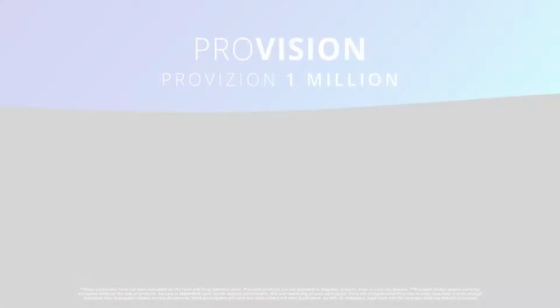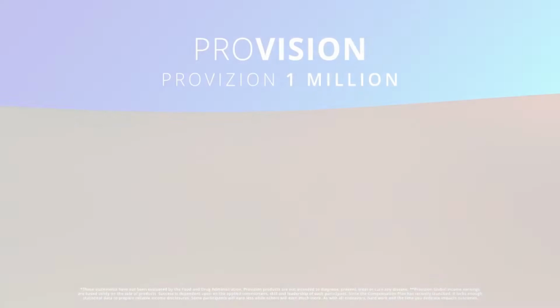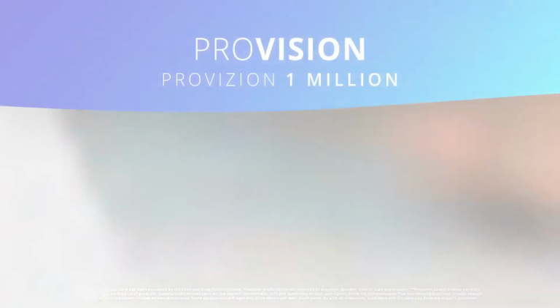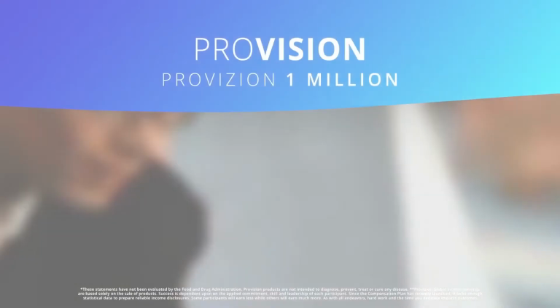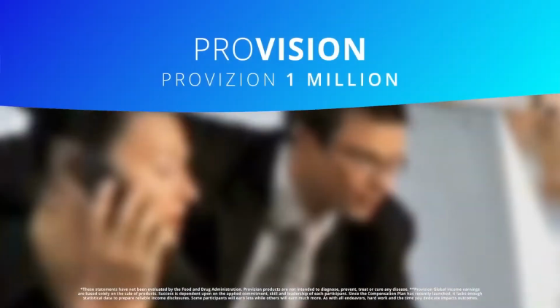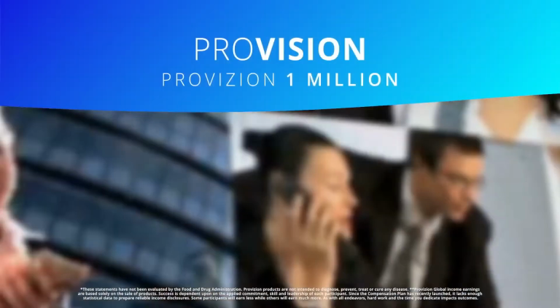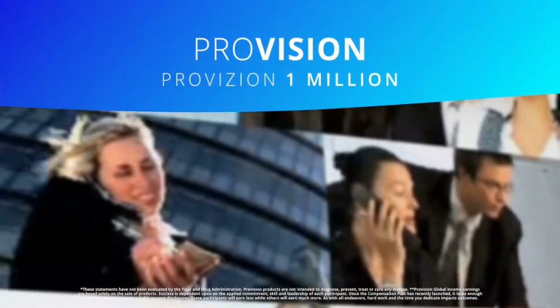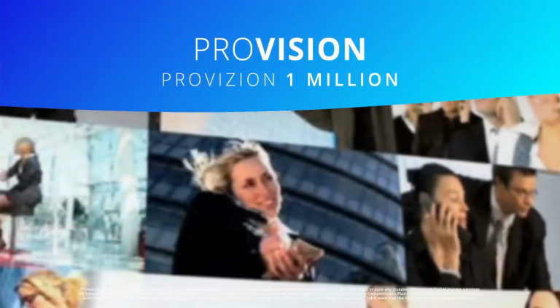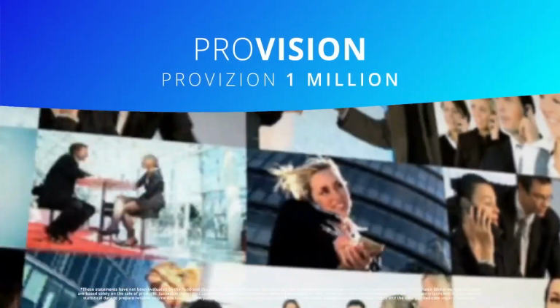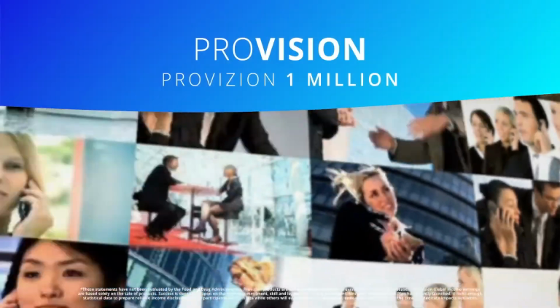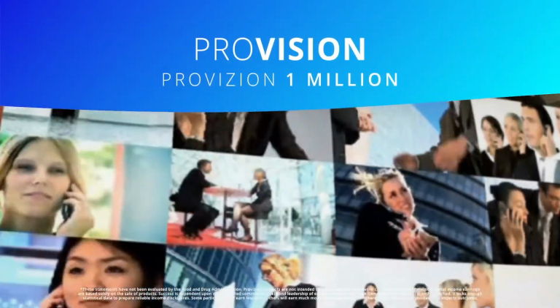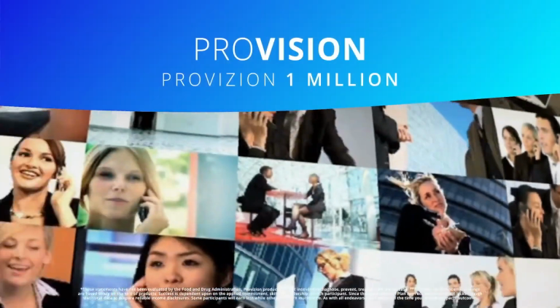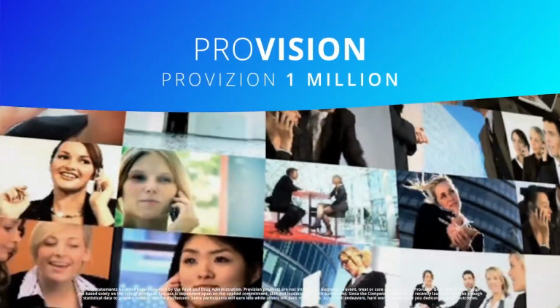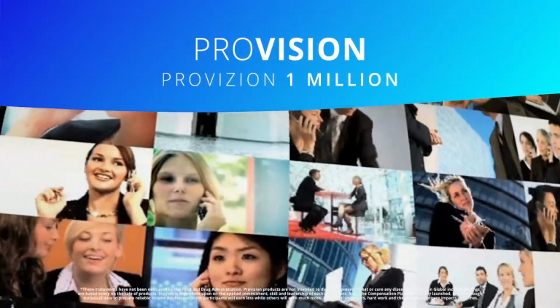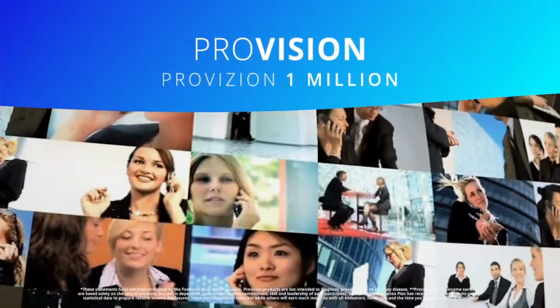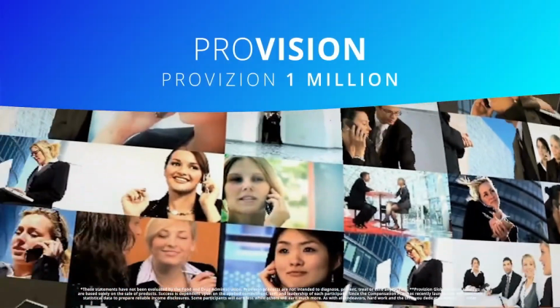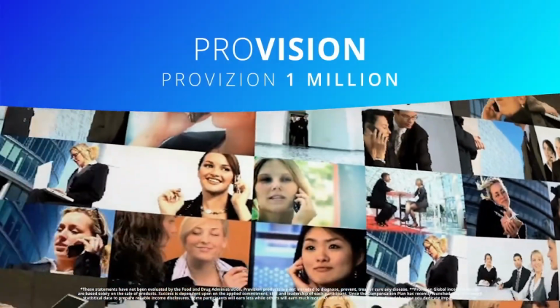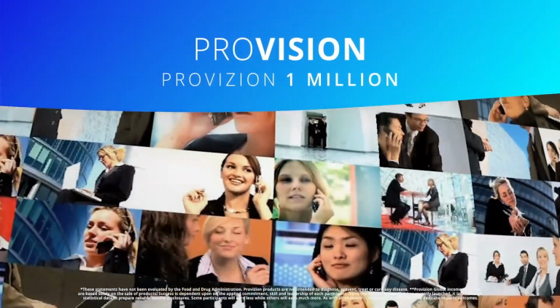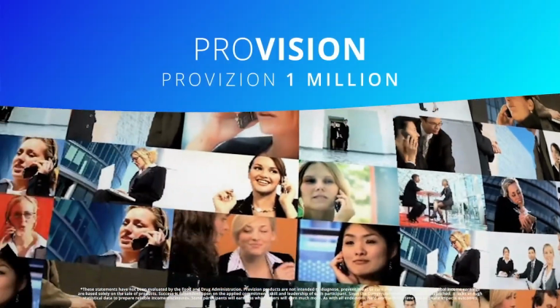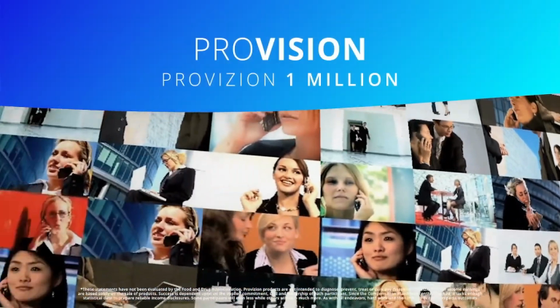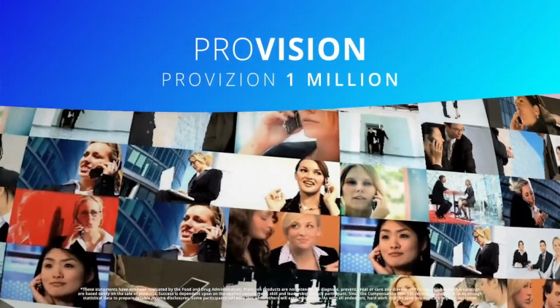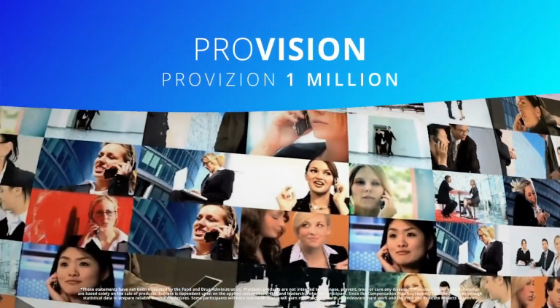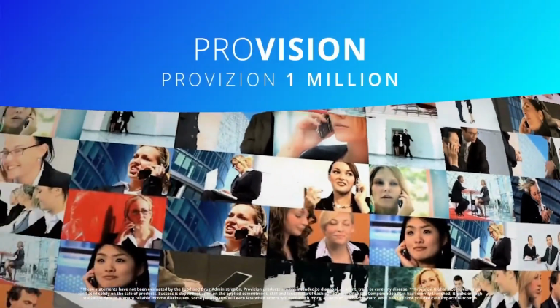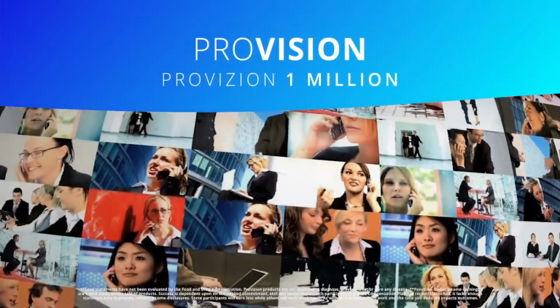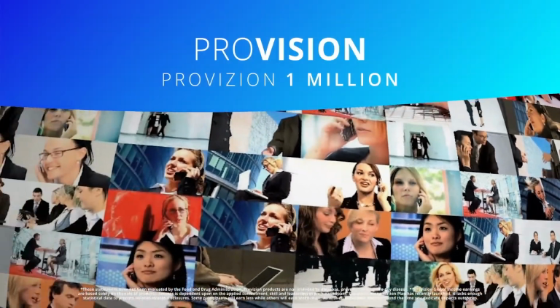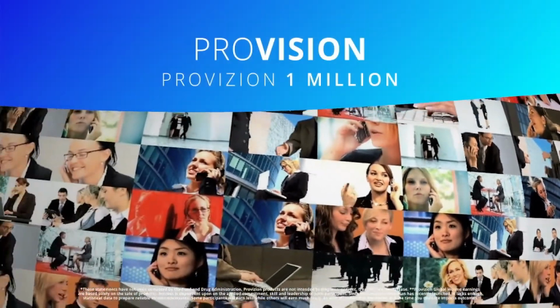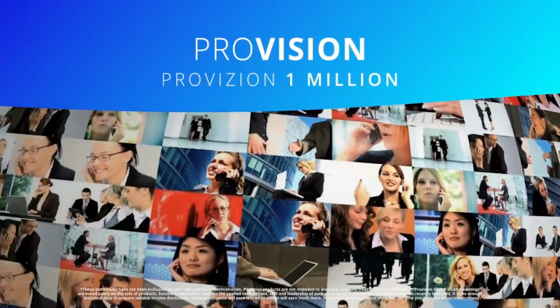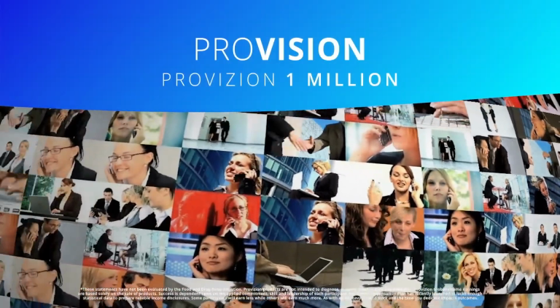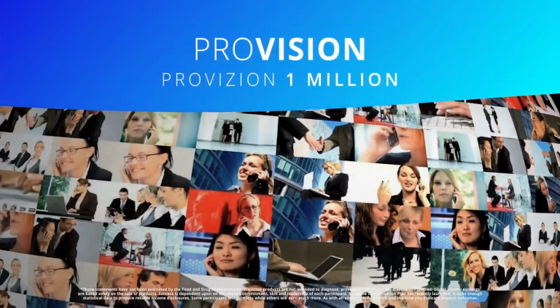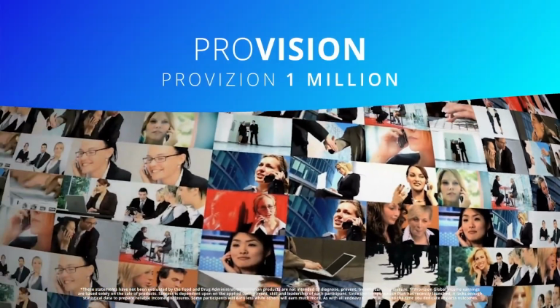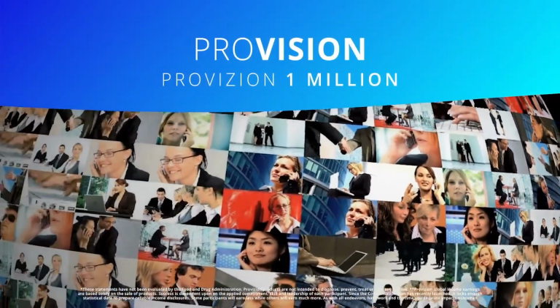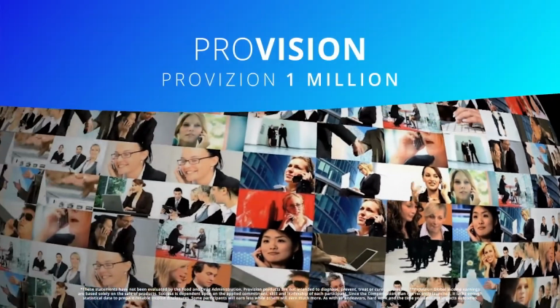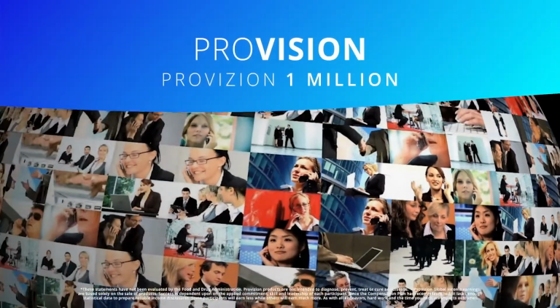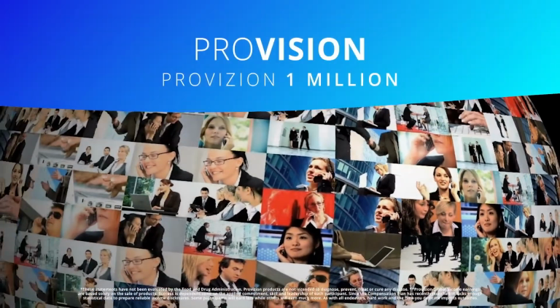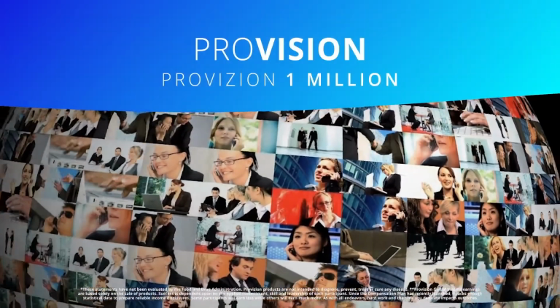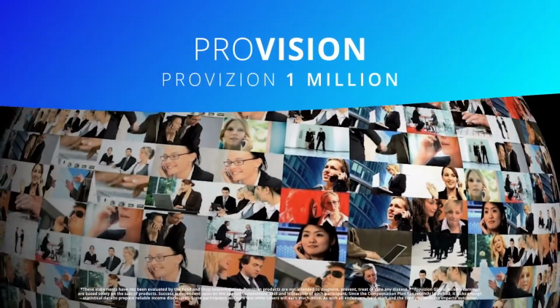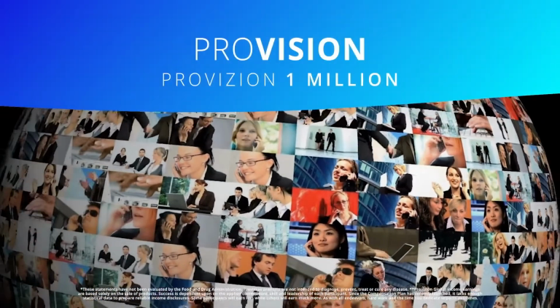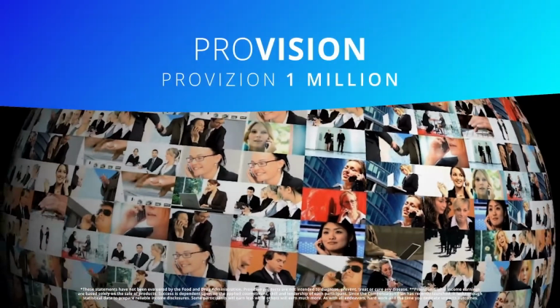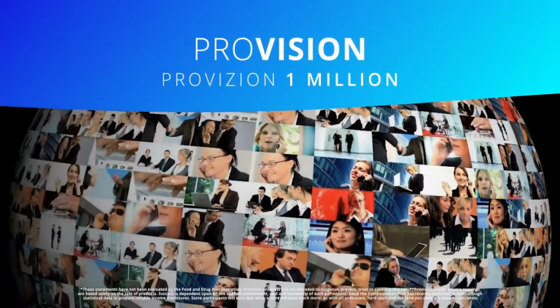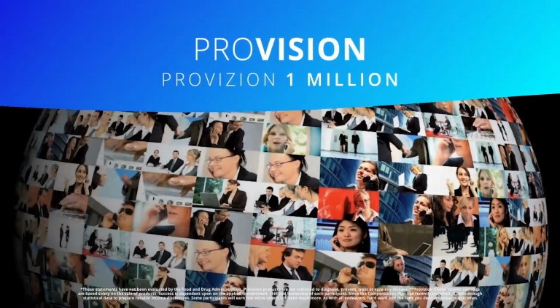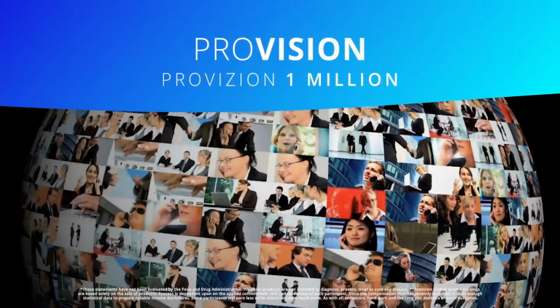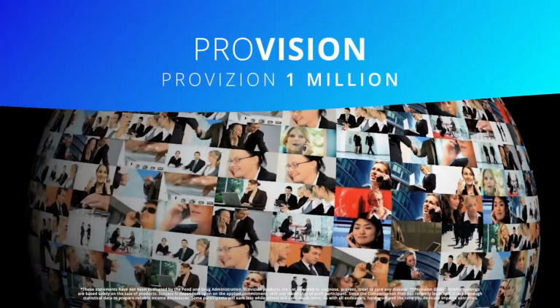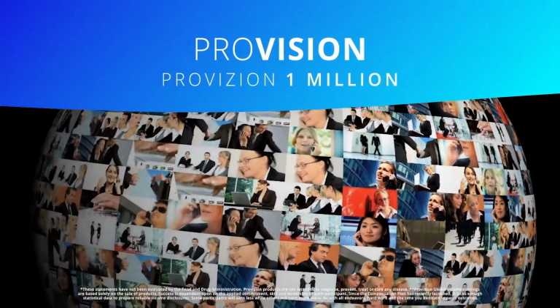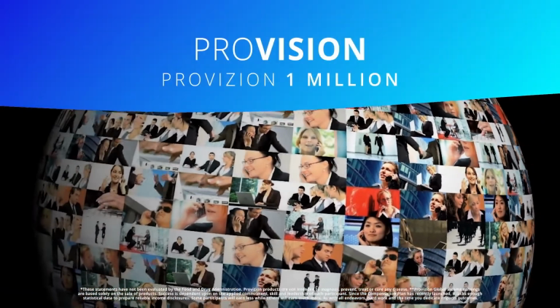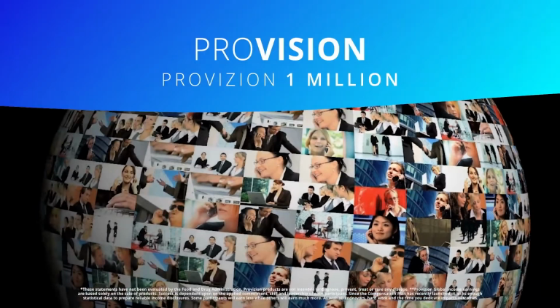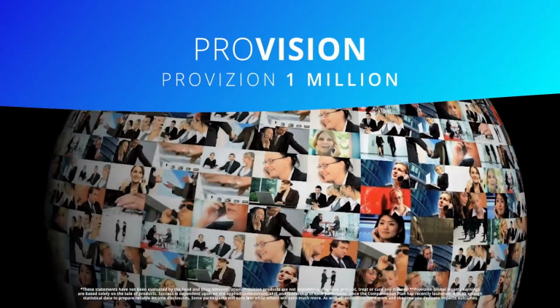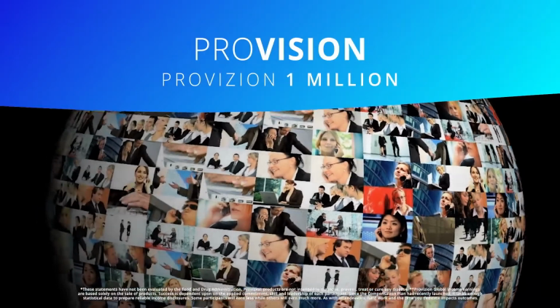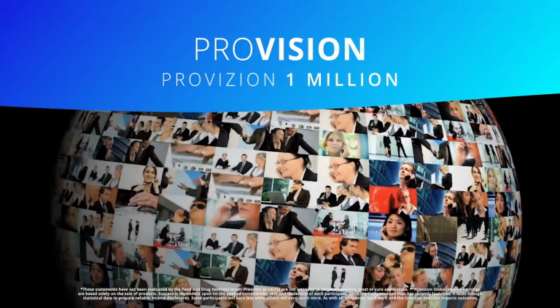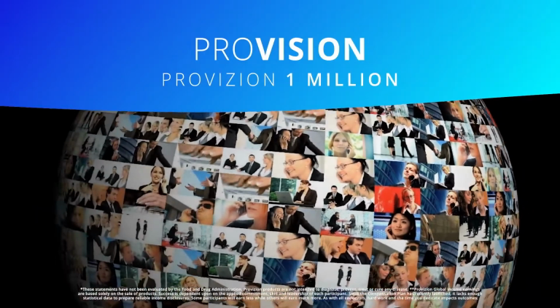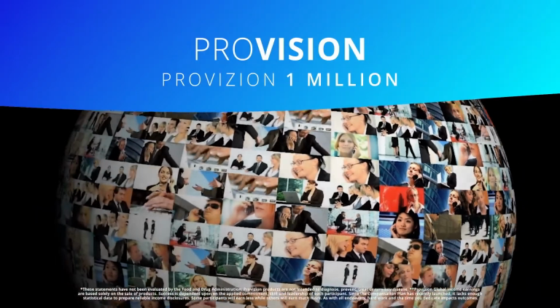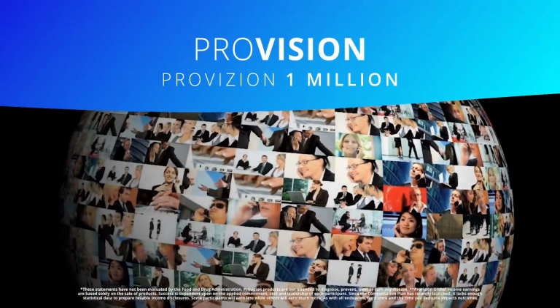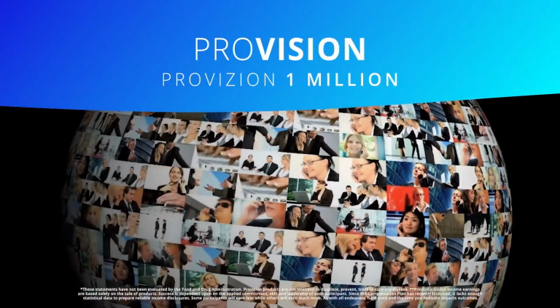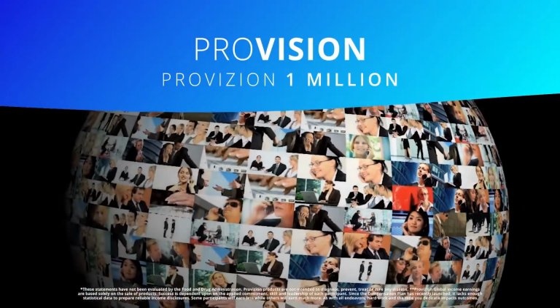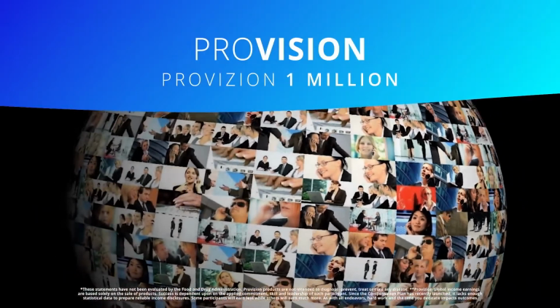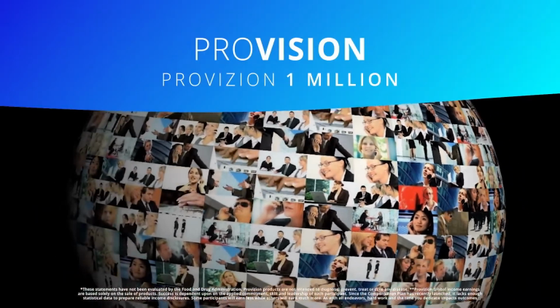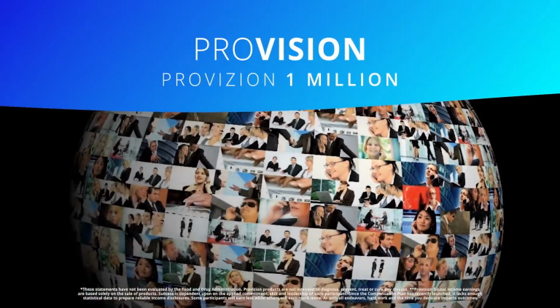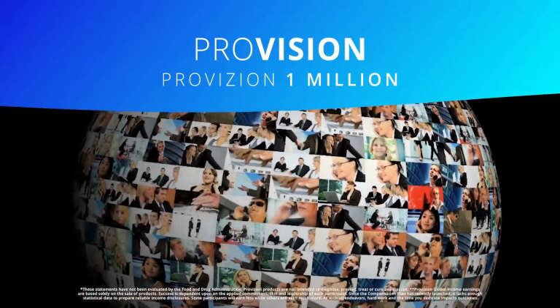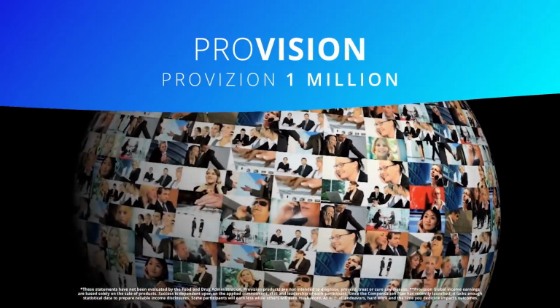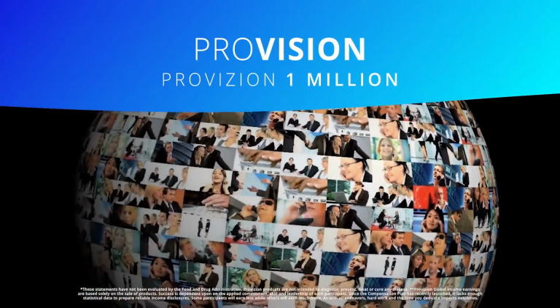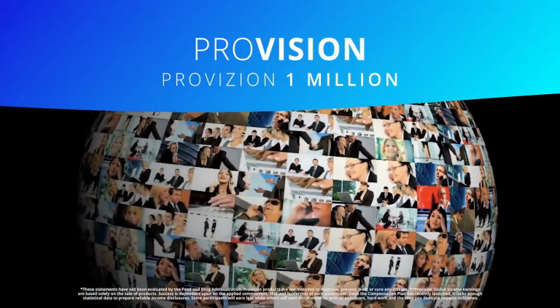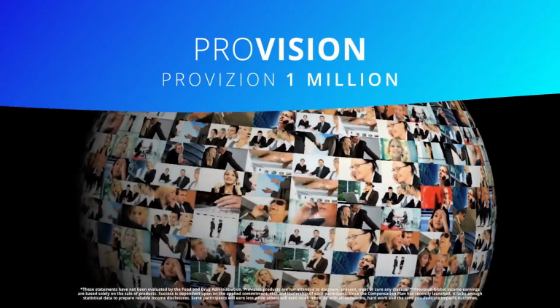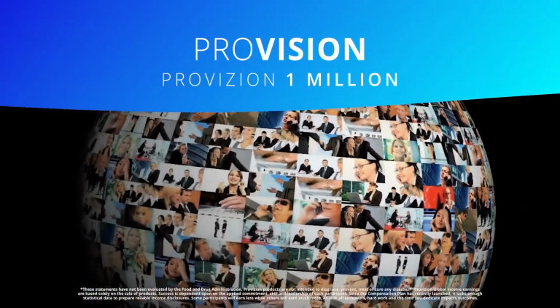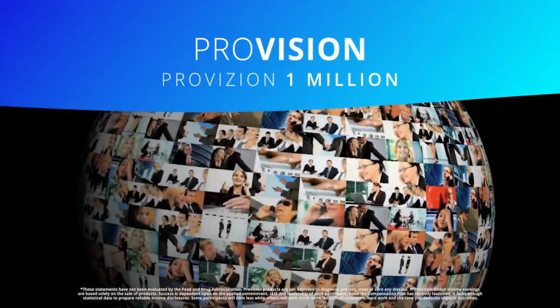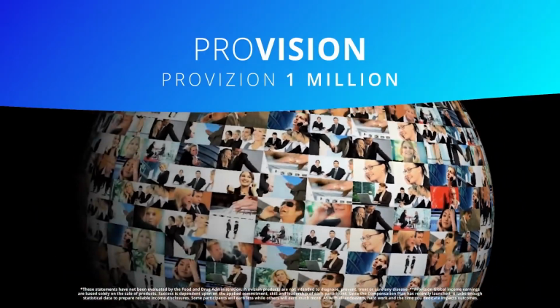Our vision is to bring our Provision GSH product technology to 1 million people over the next few years in markets around the world.